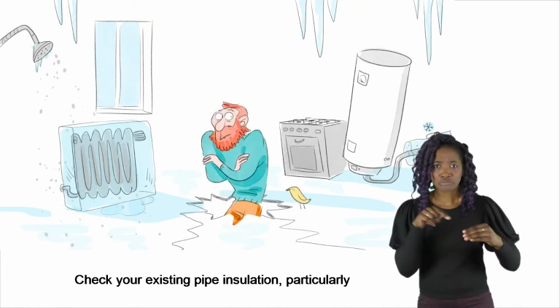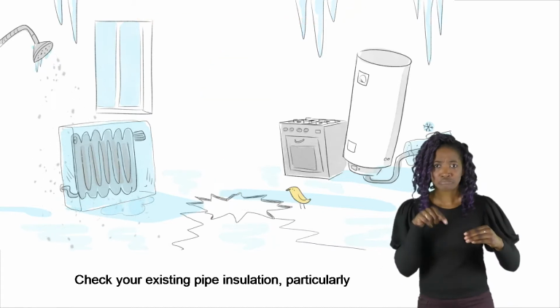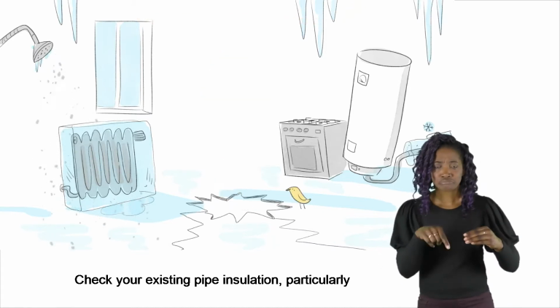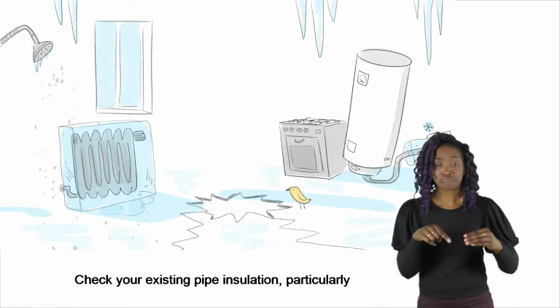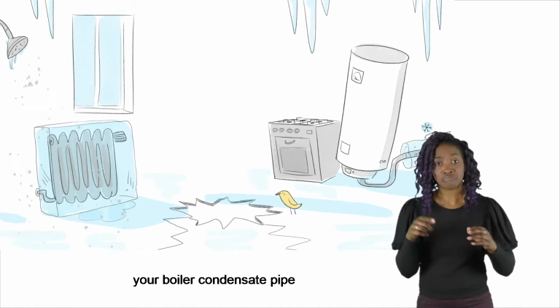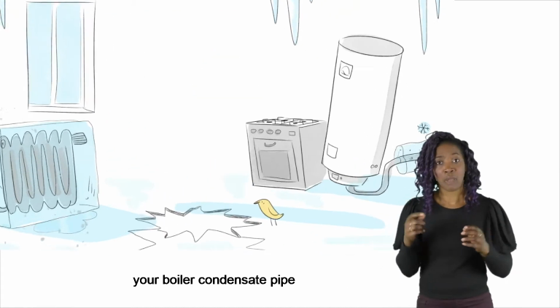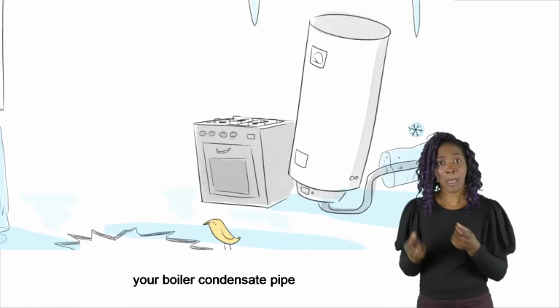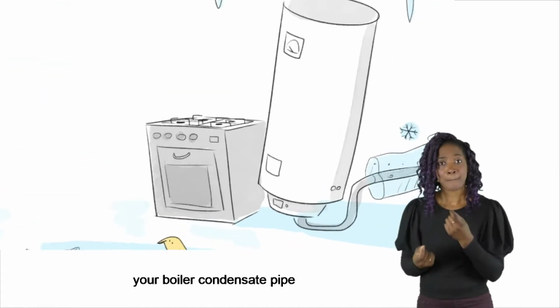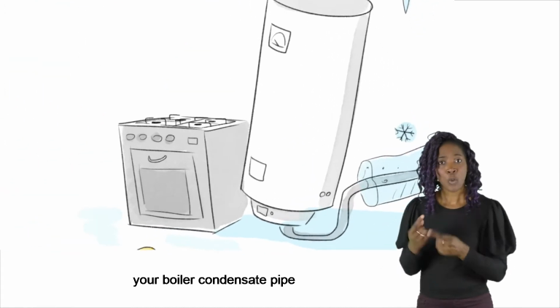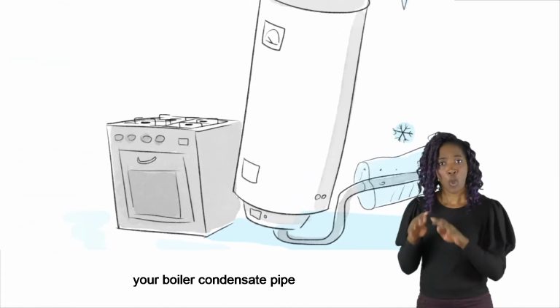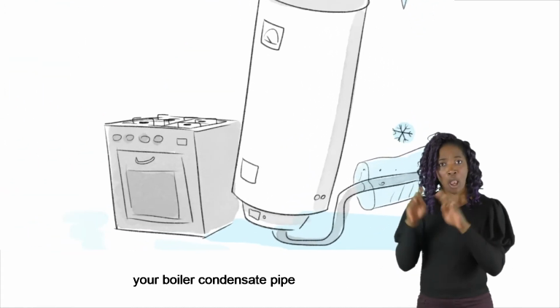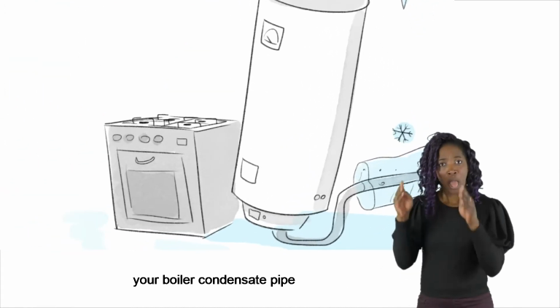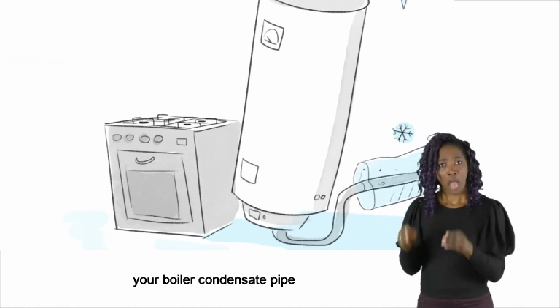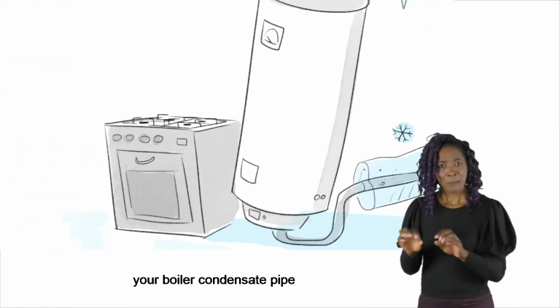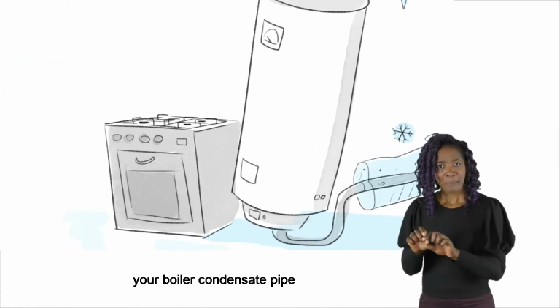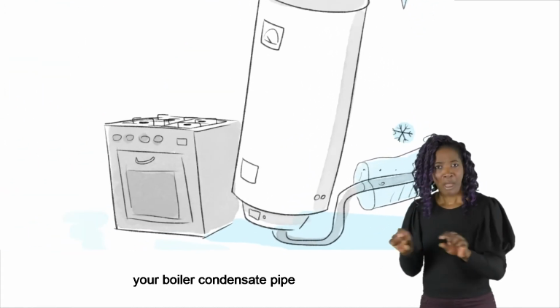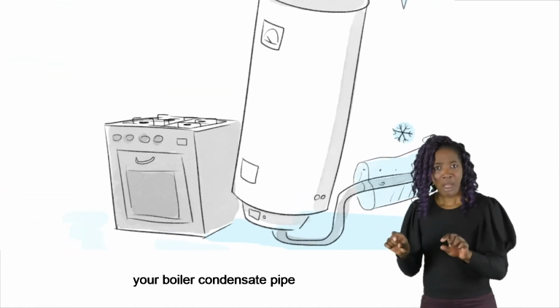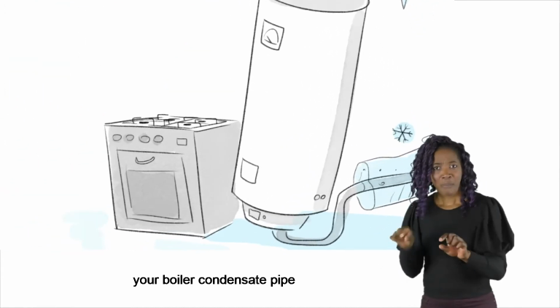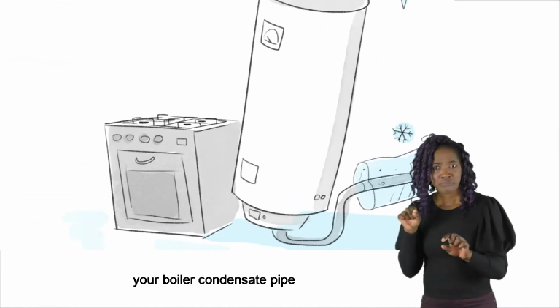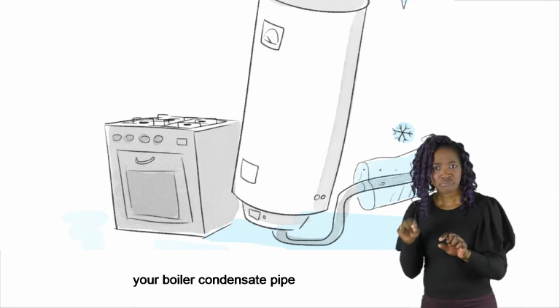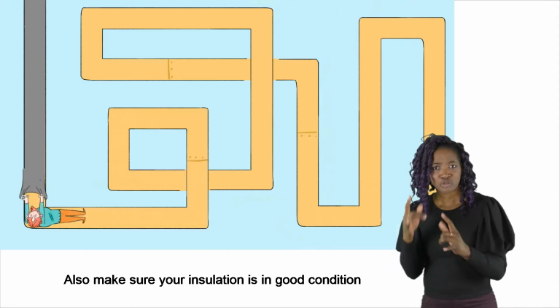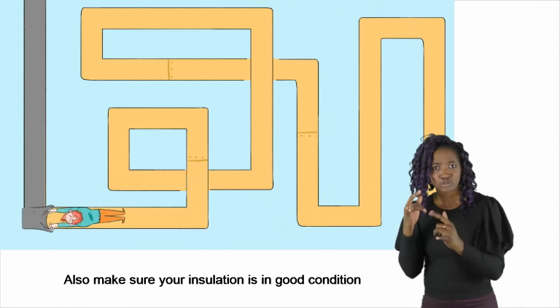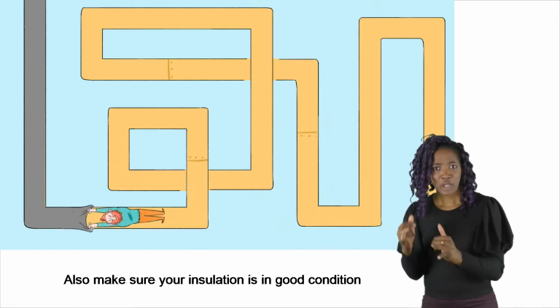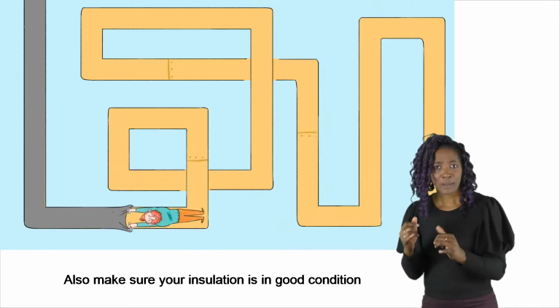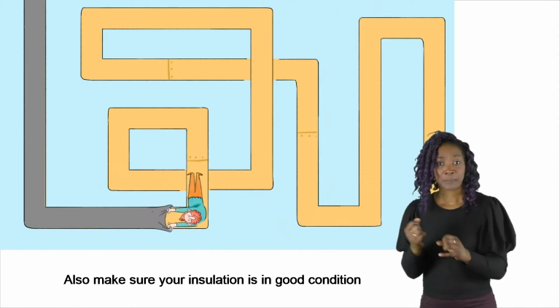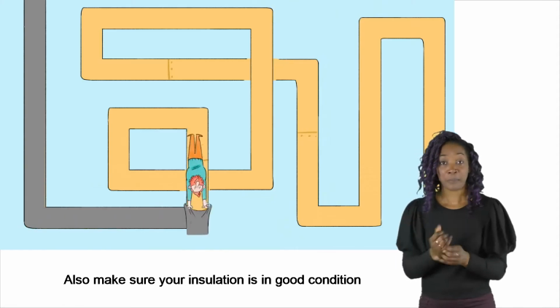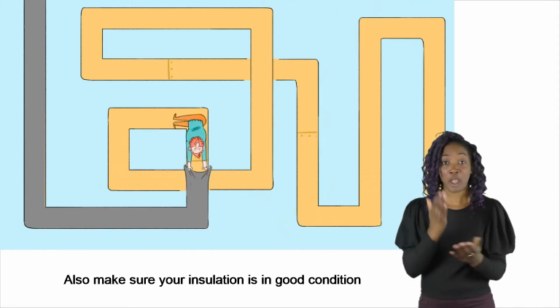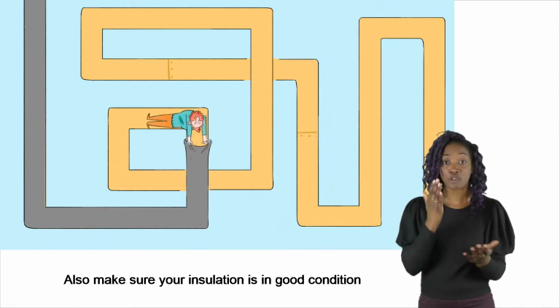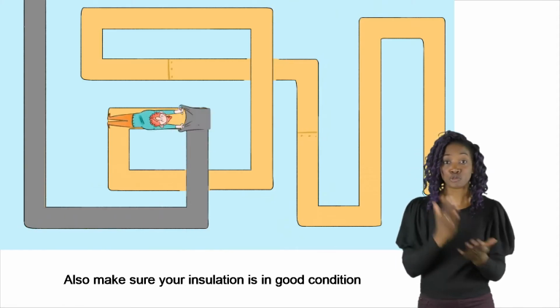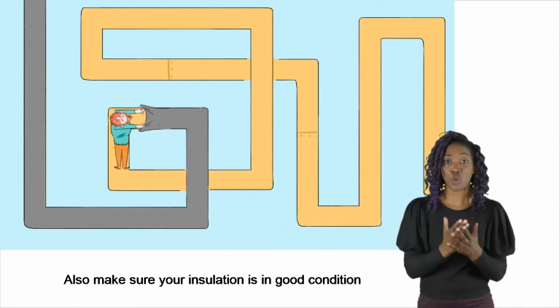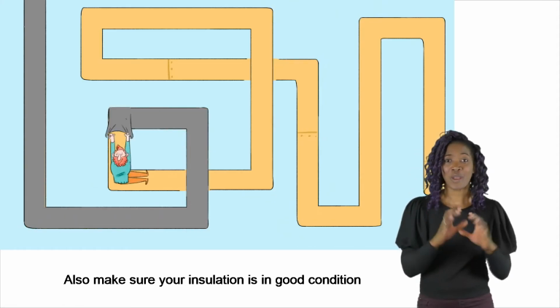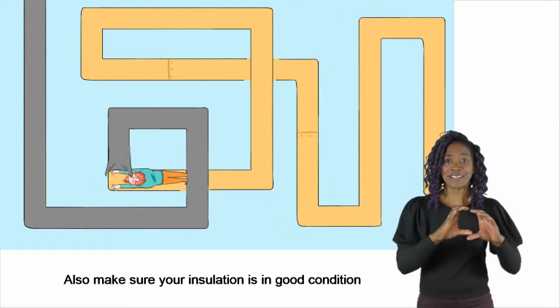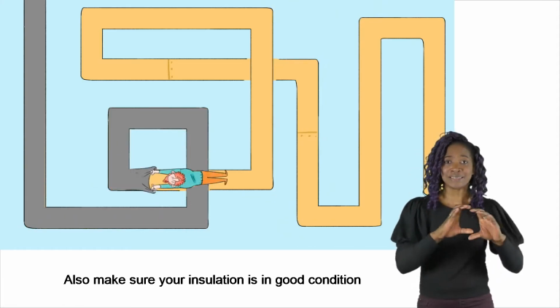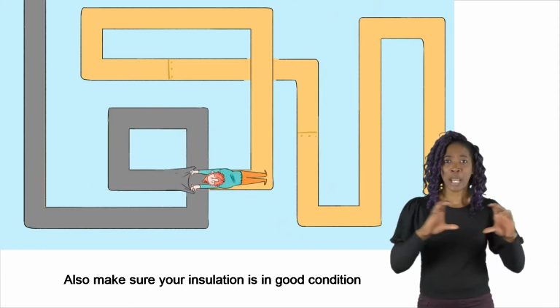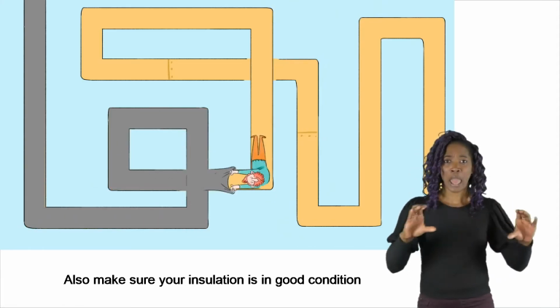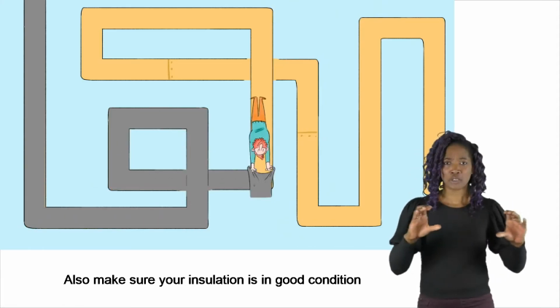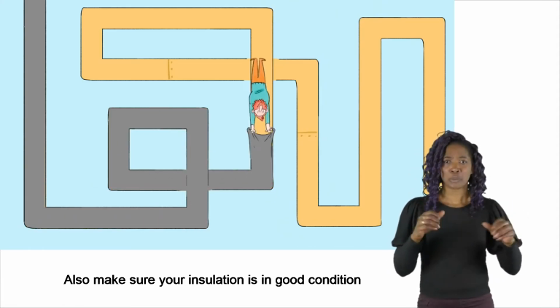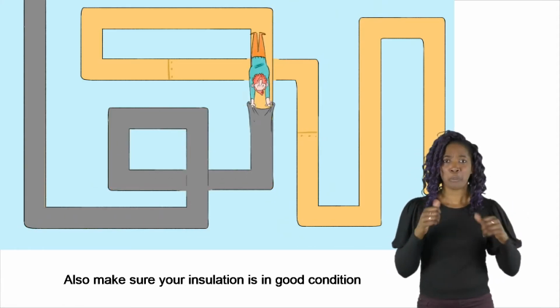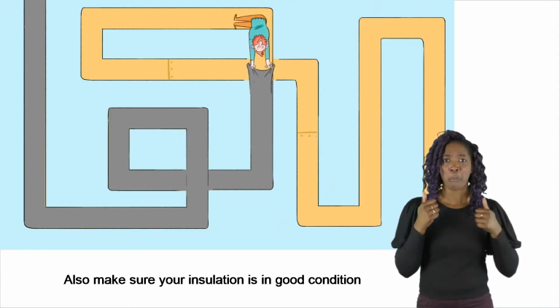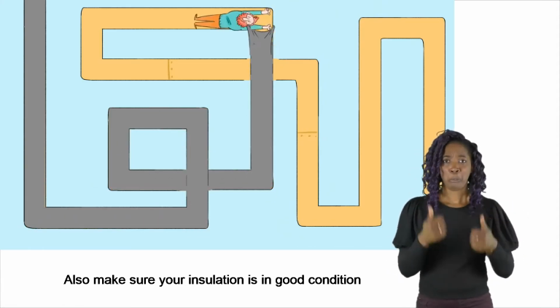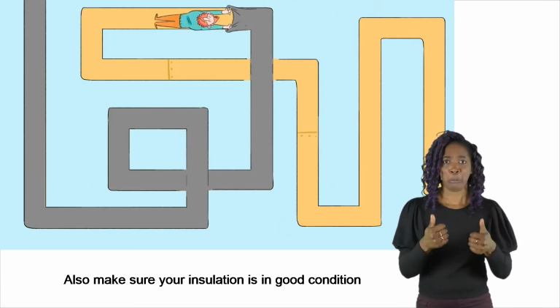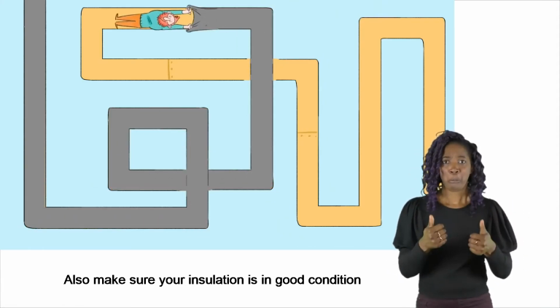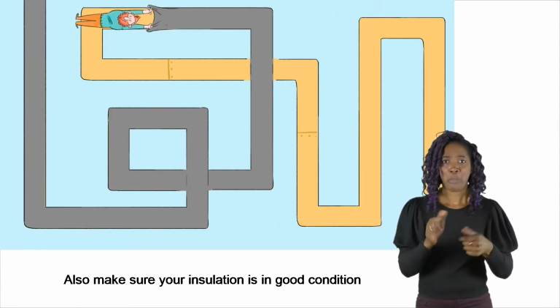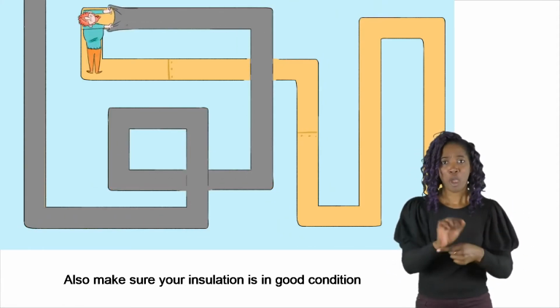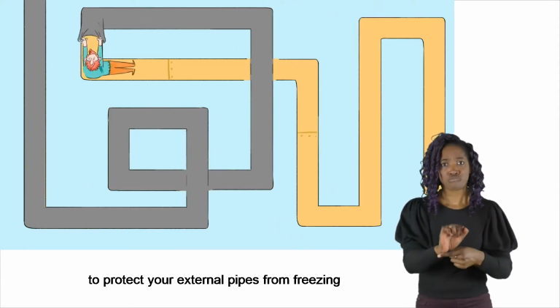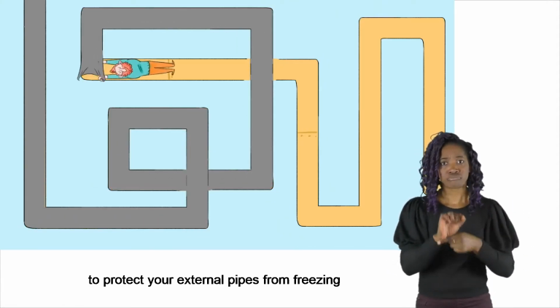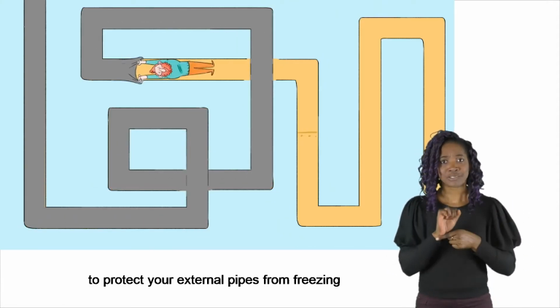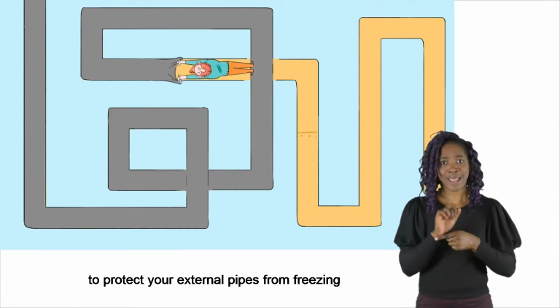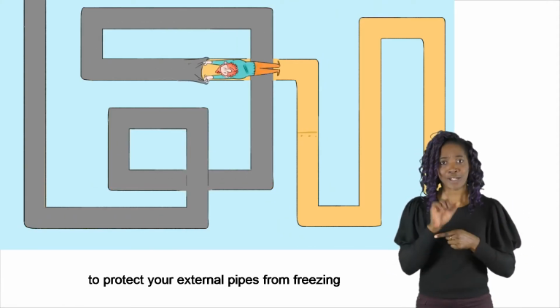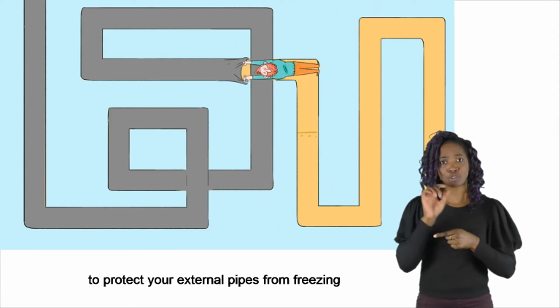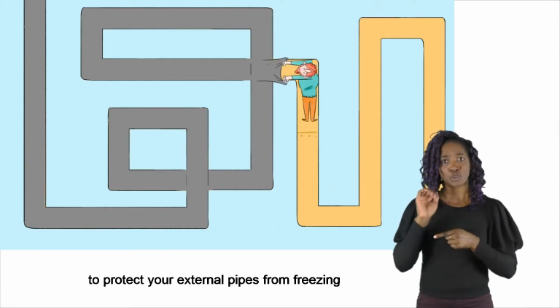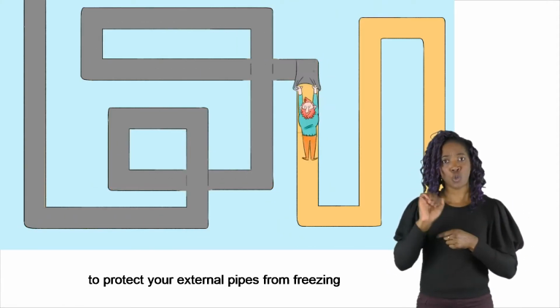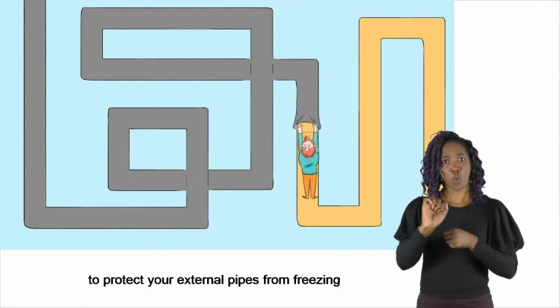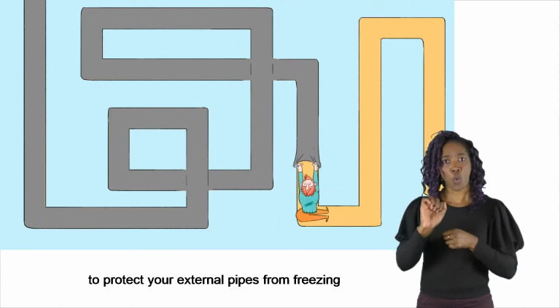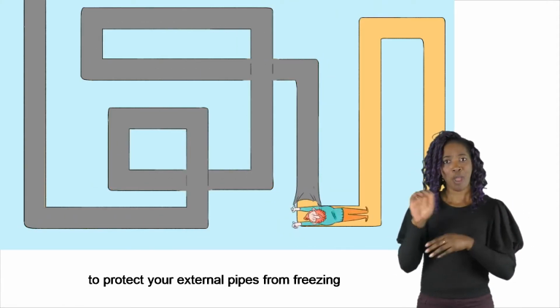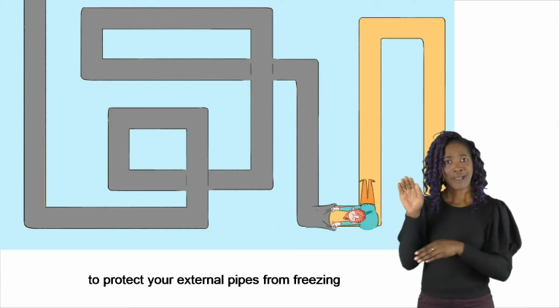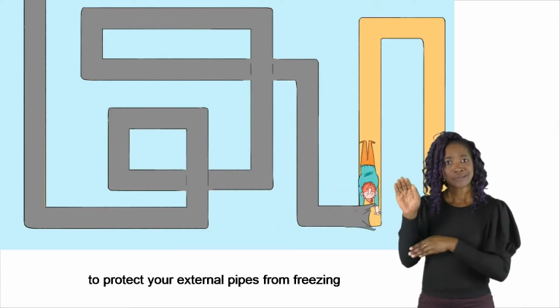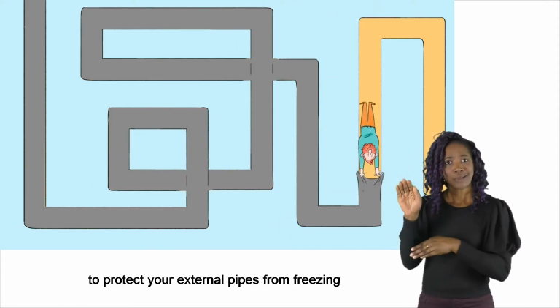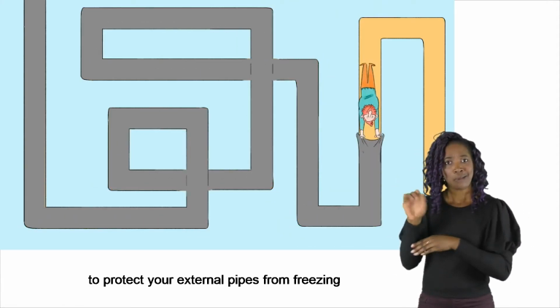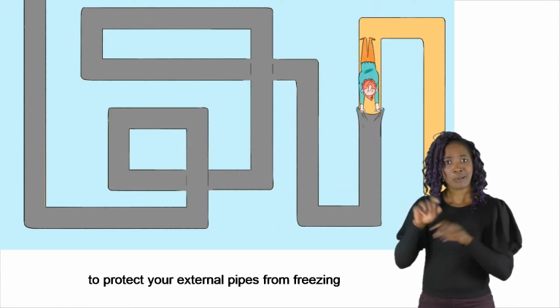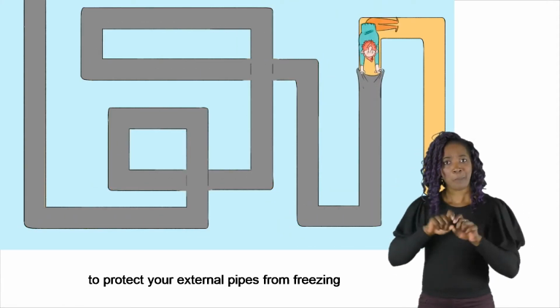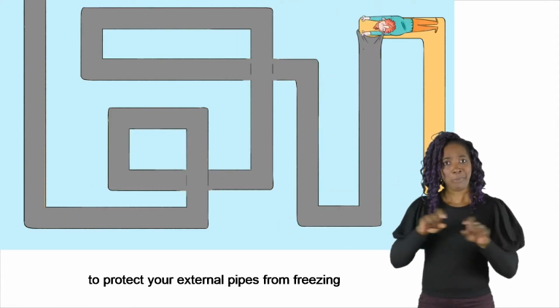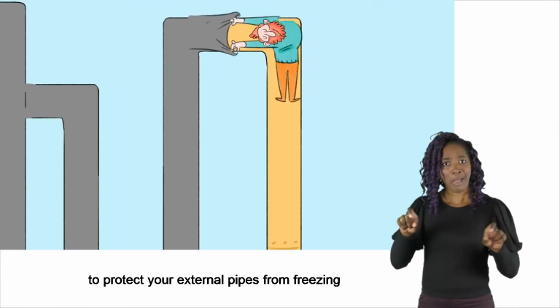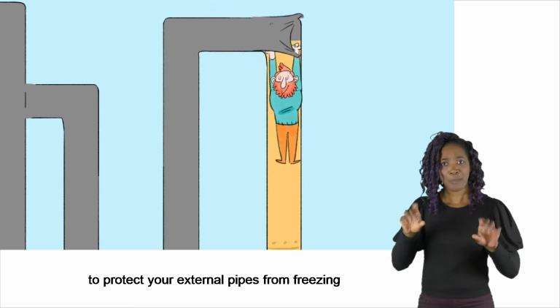Check your existing pipe insulation, particularly your boiler condensate pipe. Also make sure your insulation is in good condition to protect your external pipes from freezing.